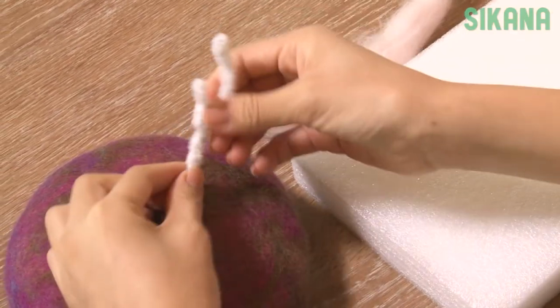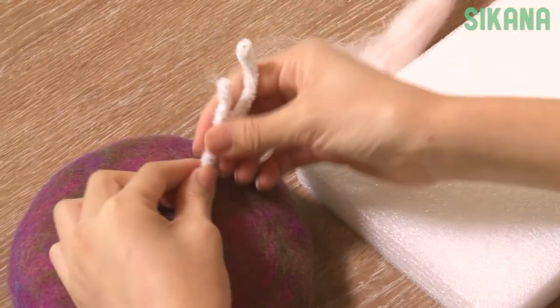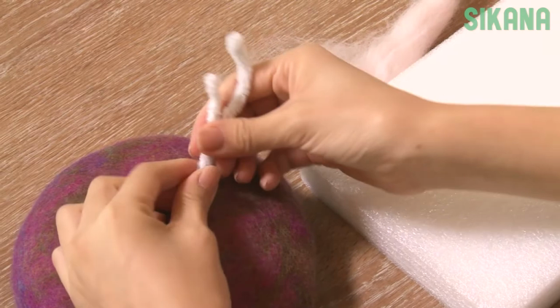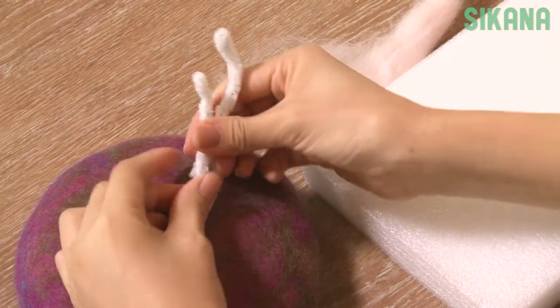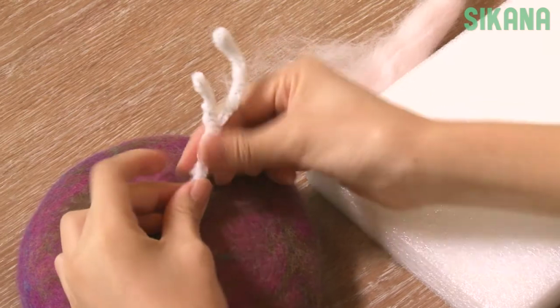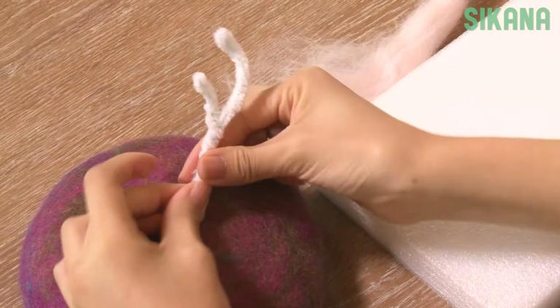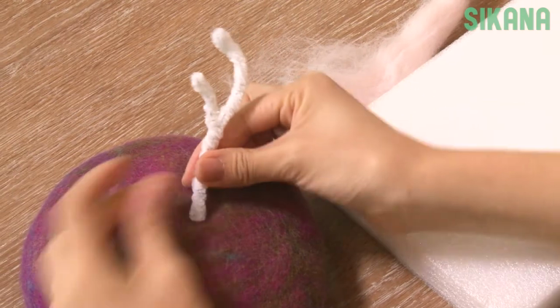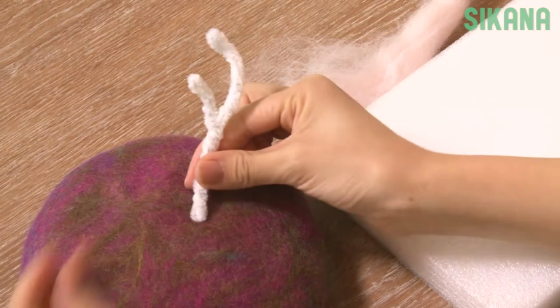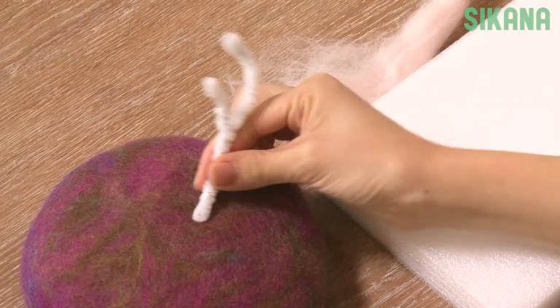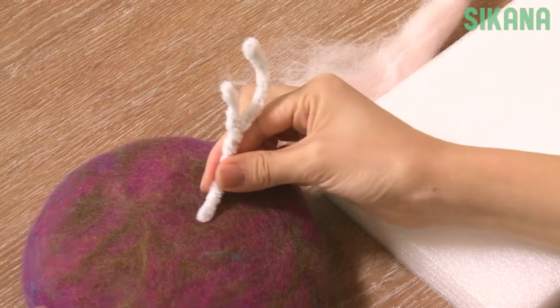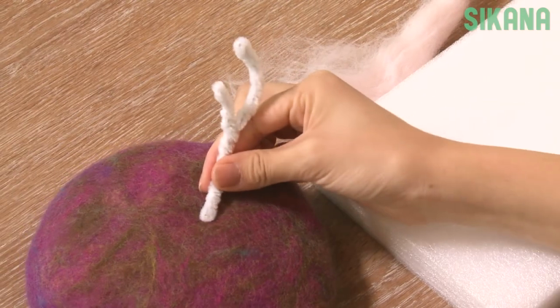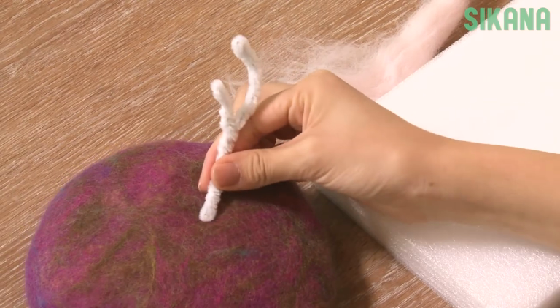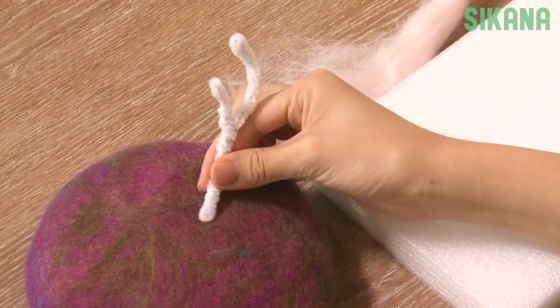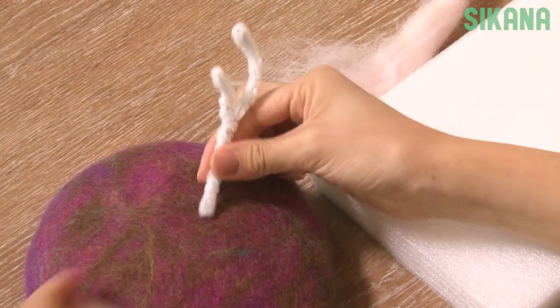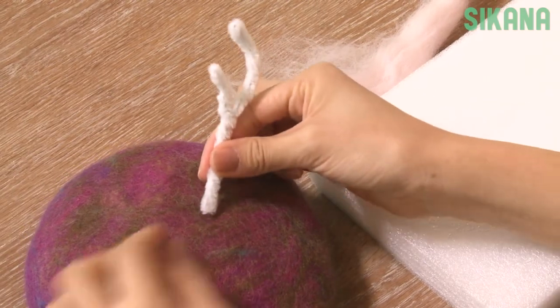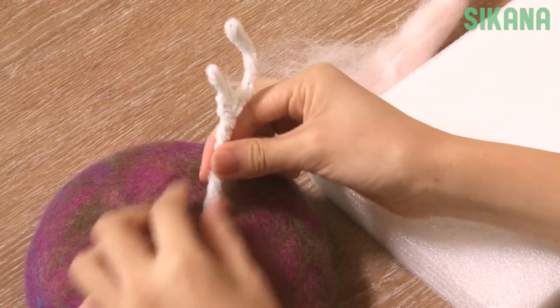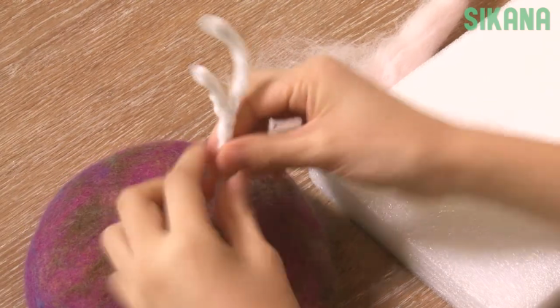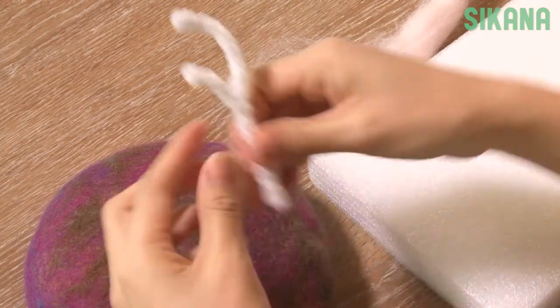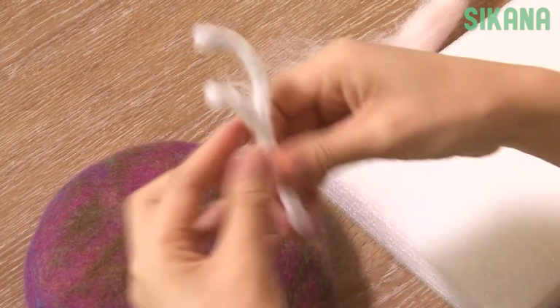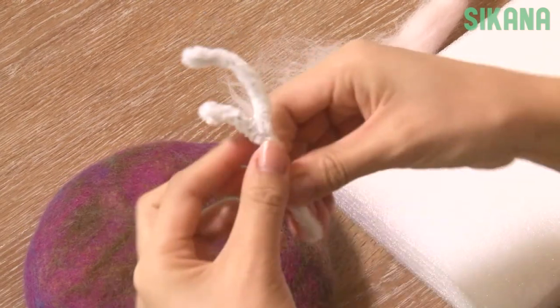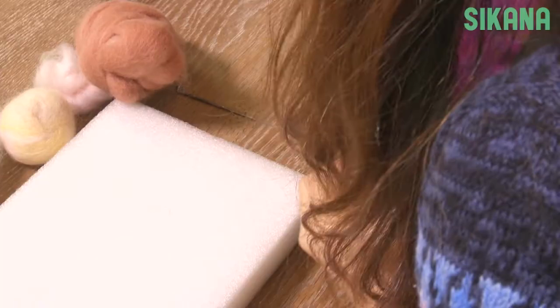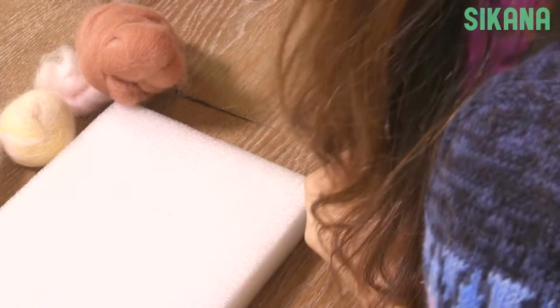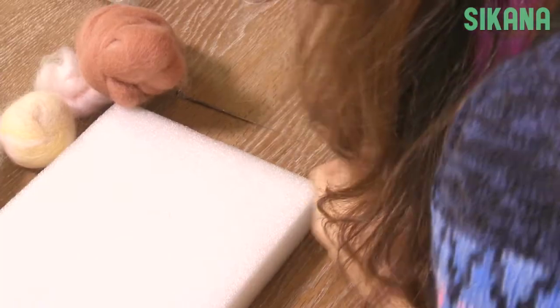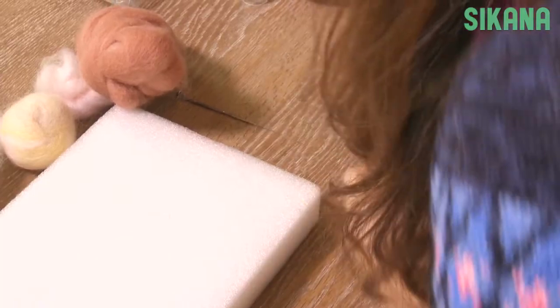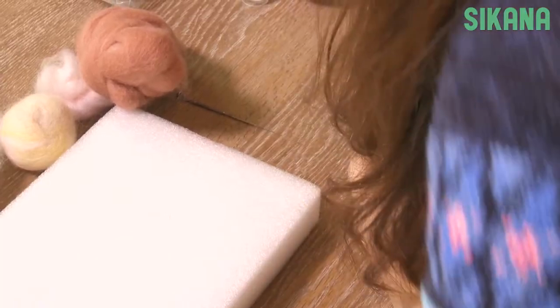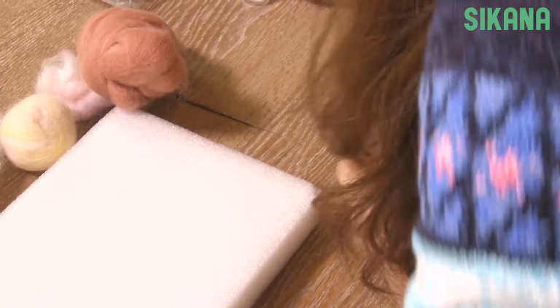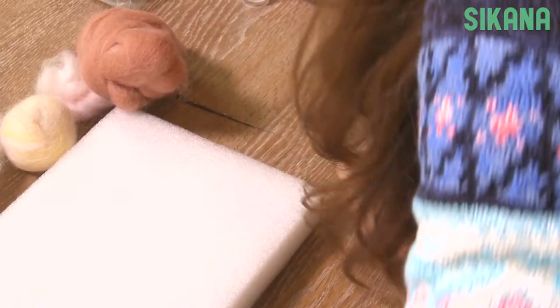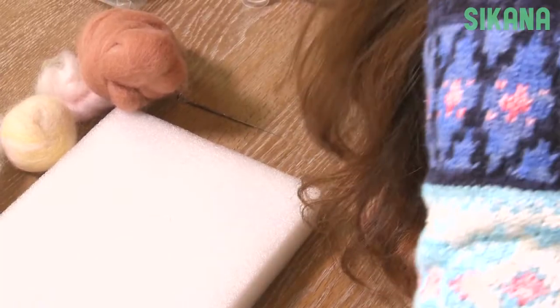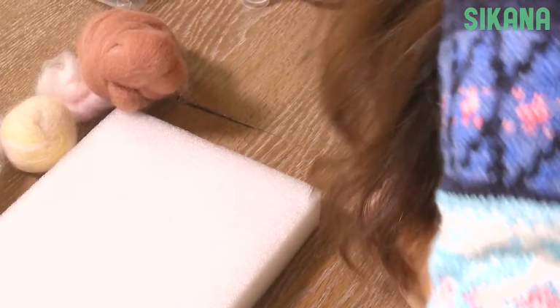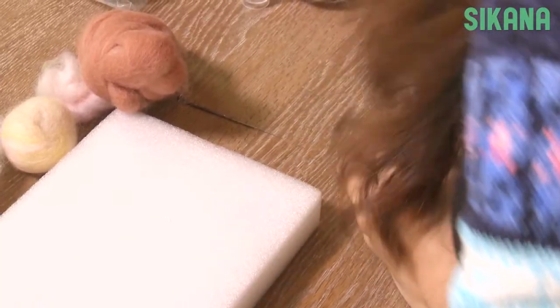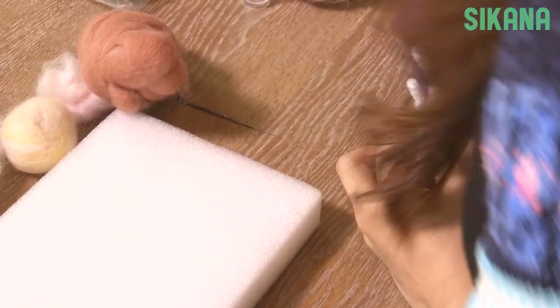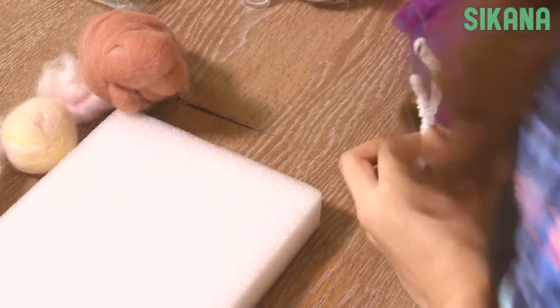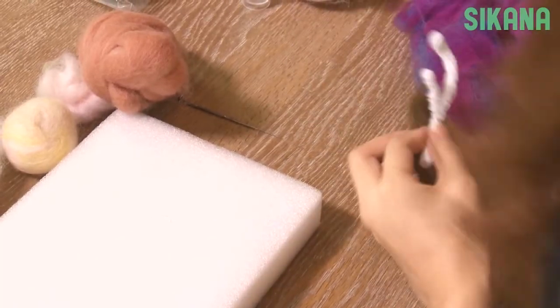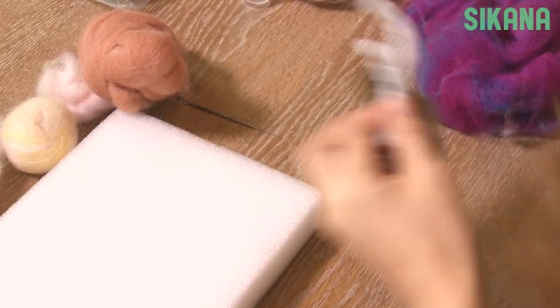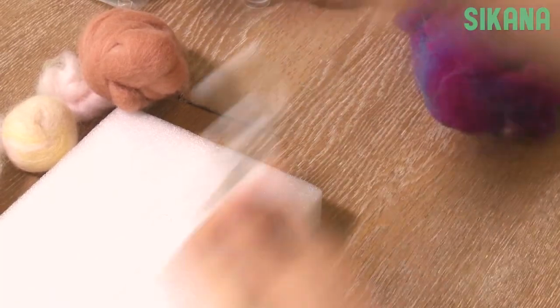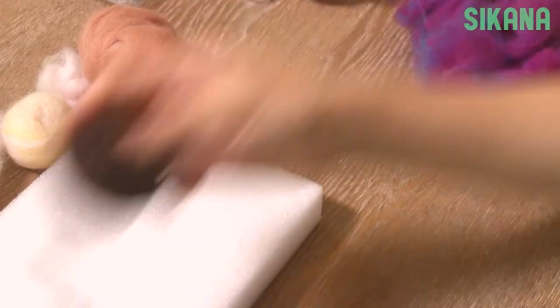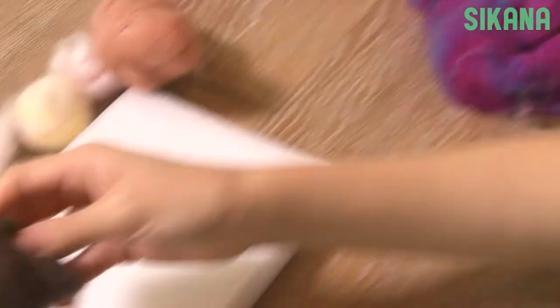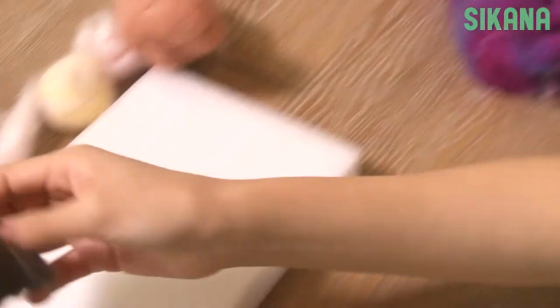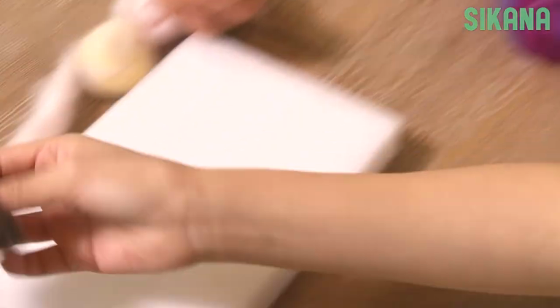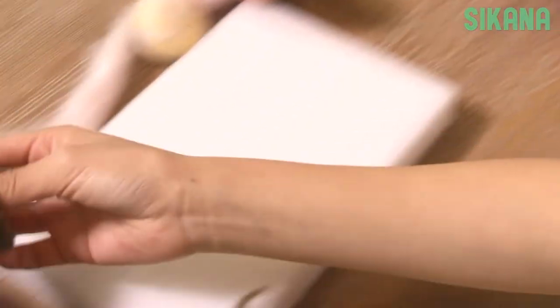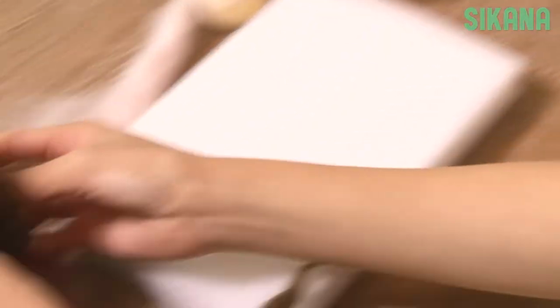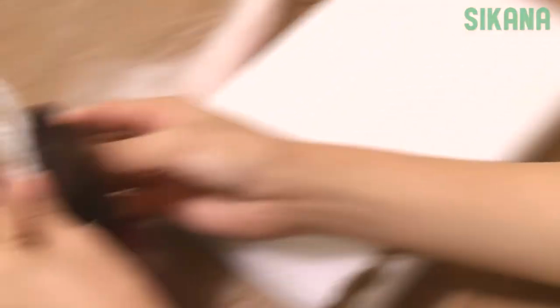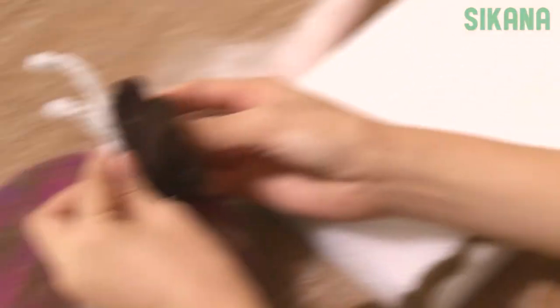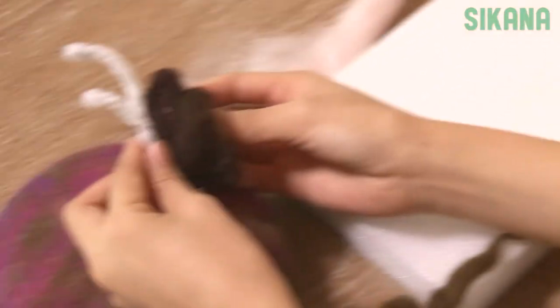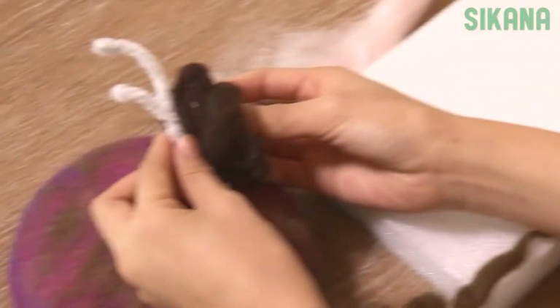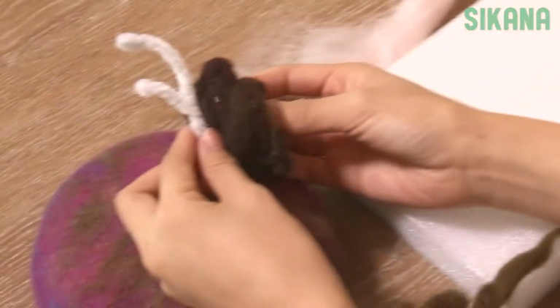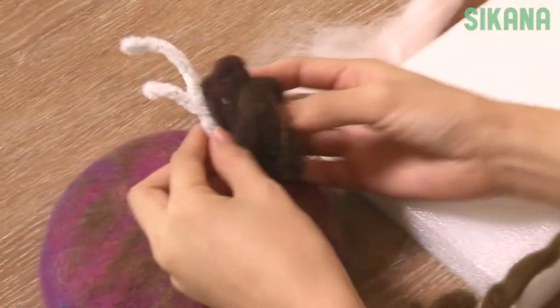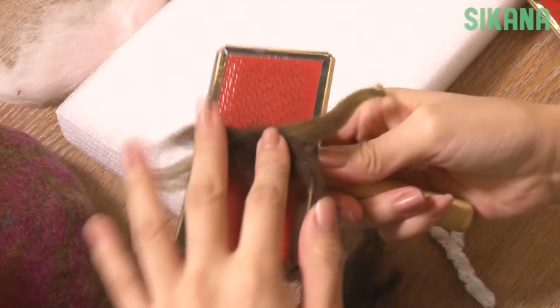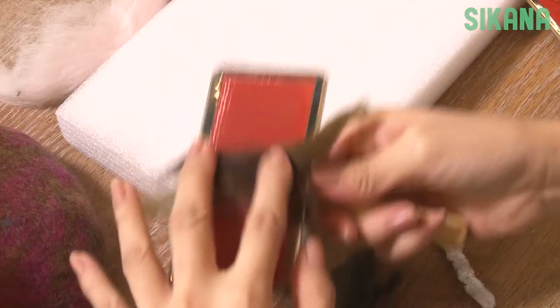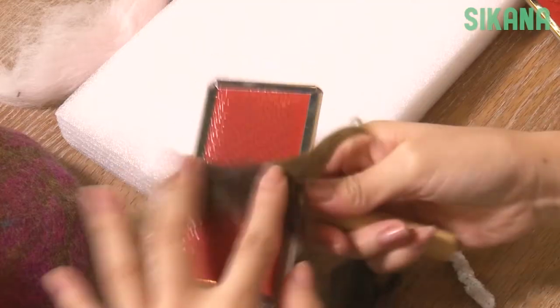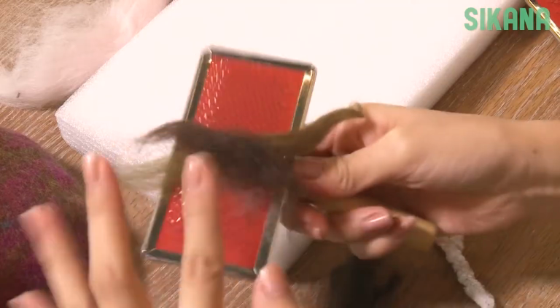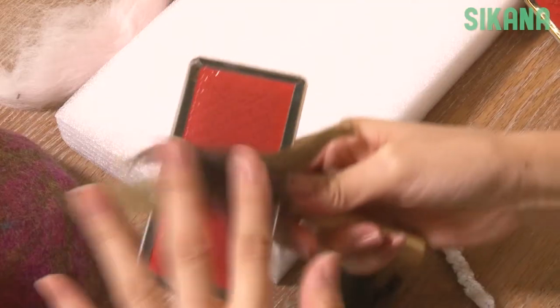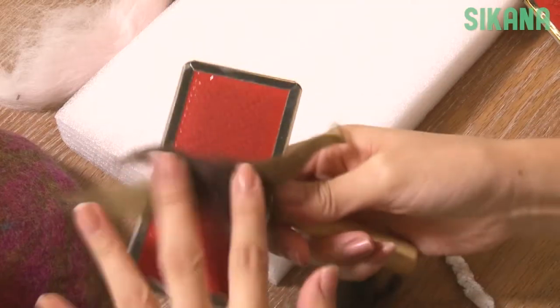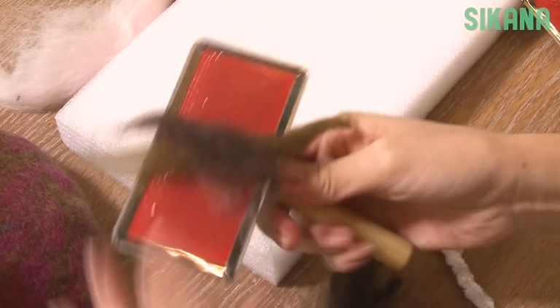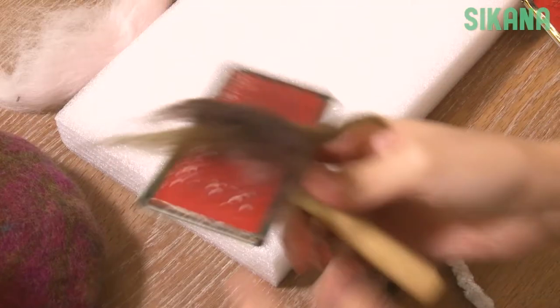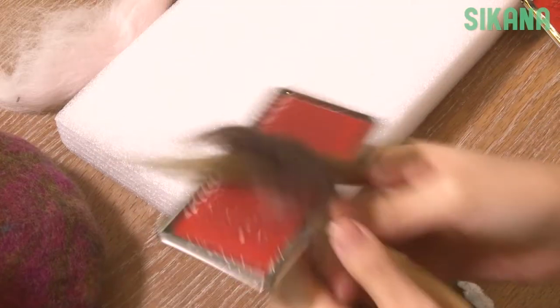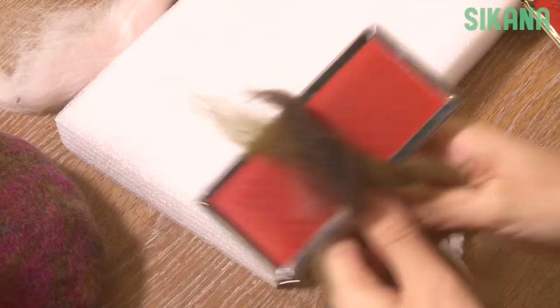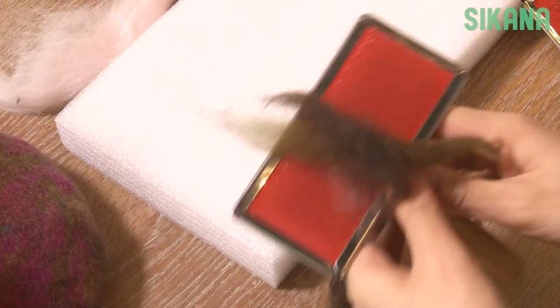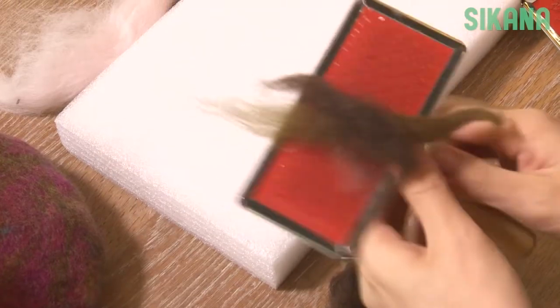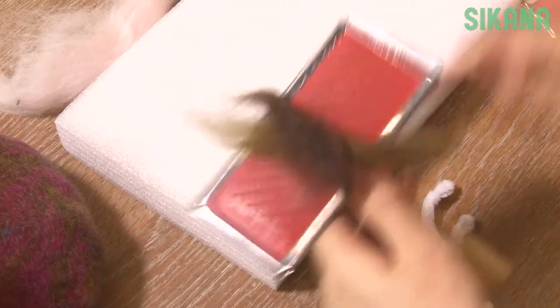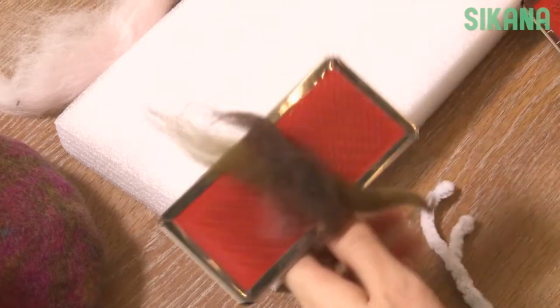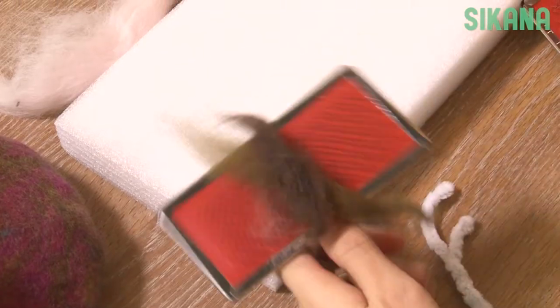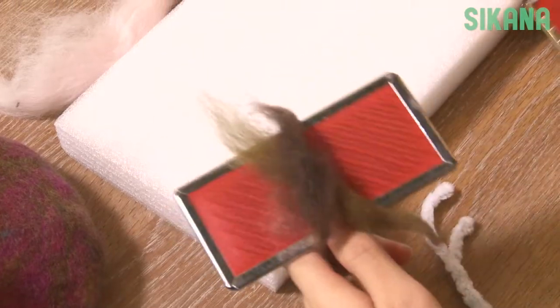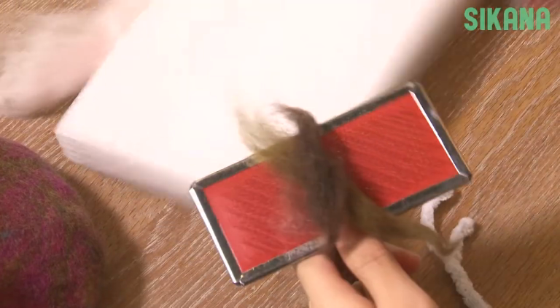Begin by taking a small ball of wool. We're going to create antlers for our hat, so we'll use brown.